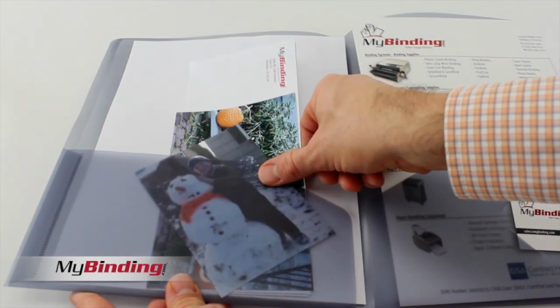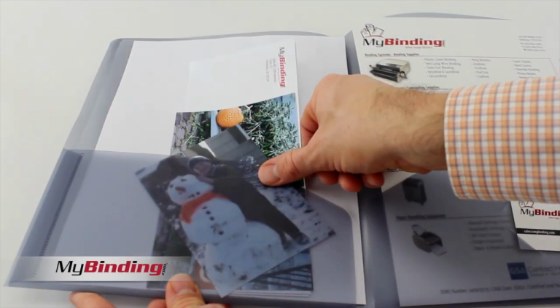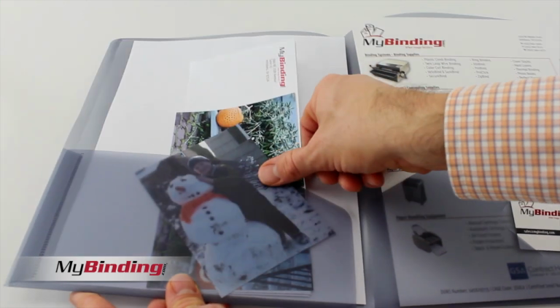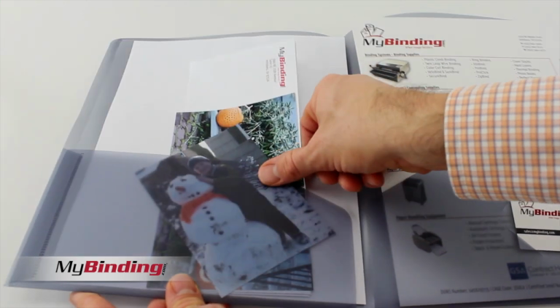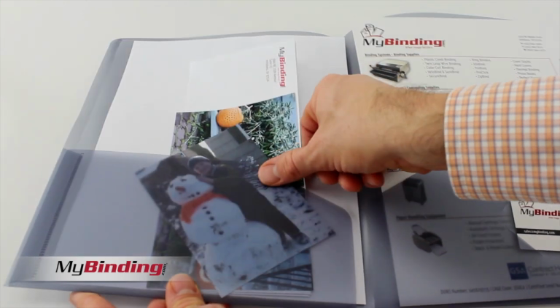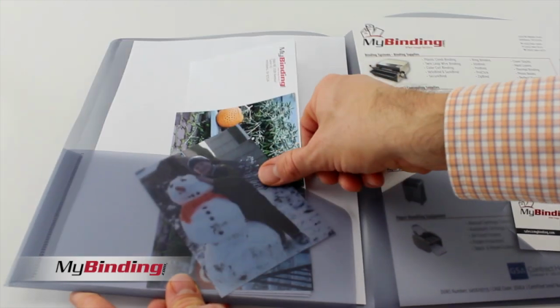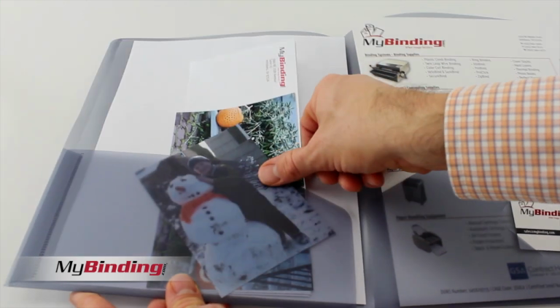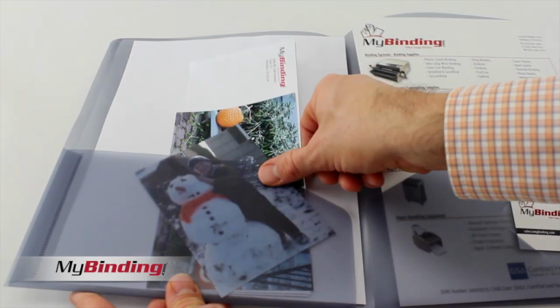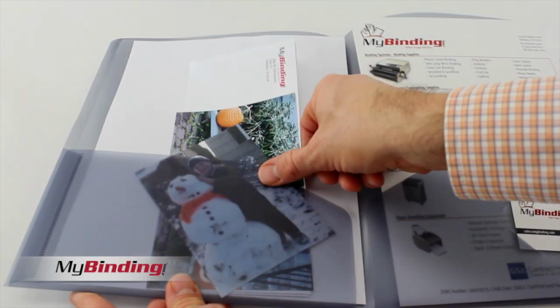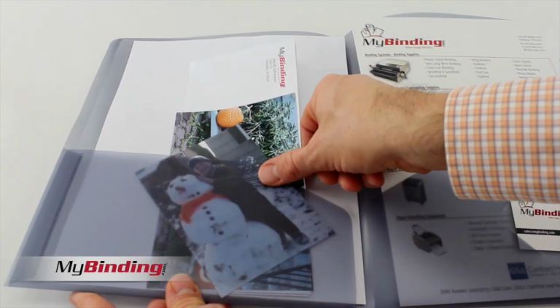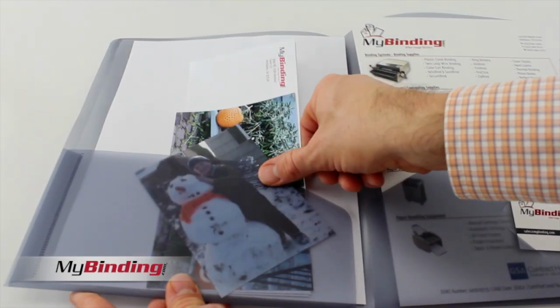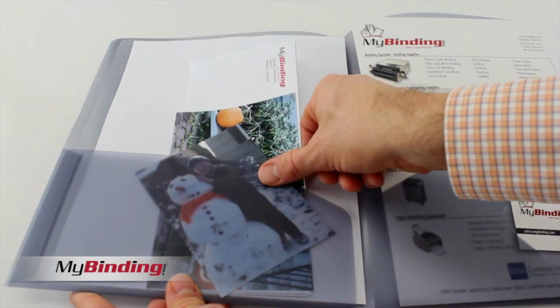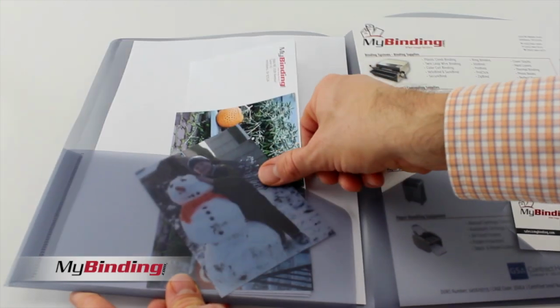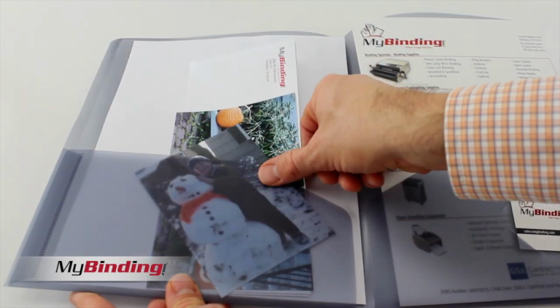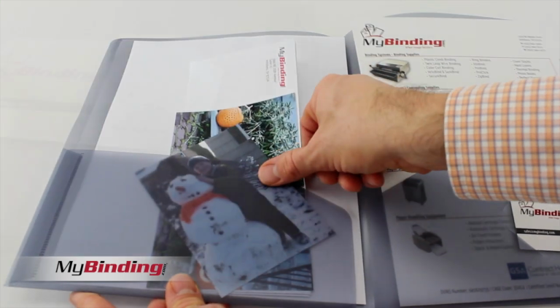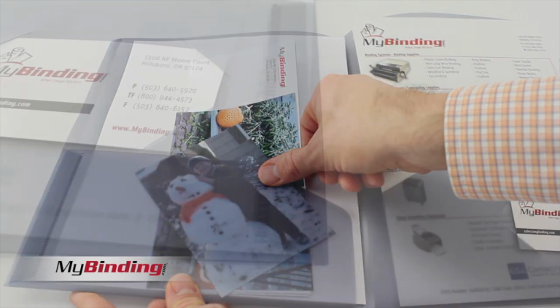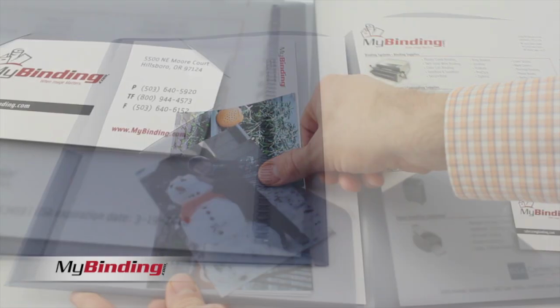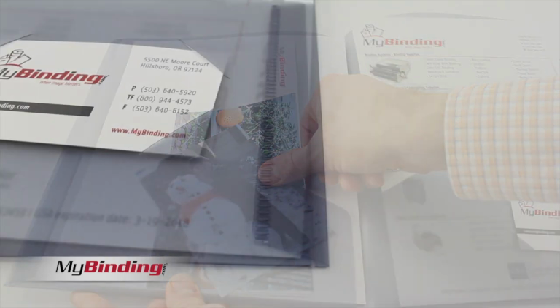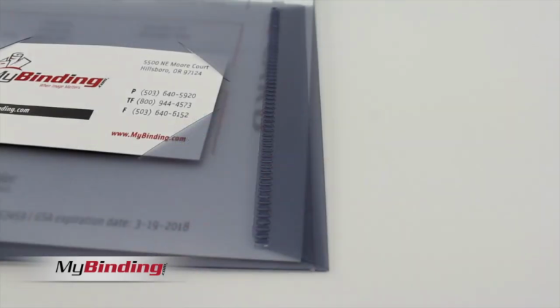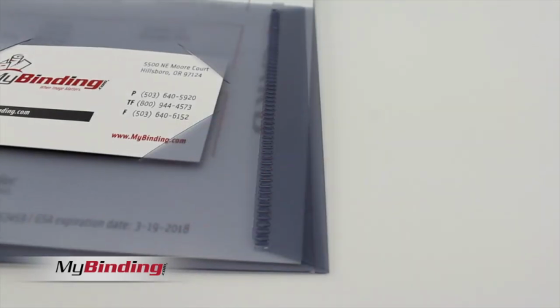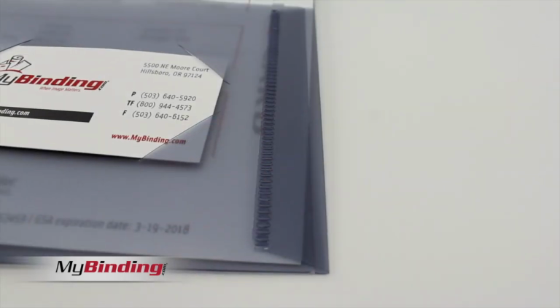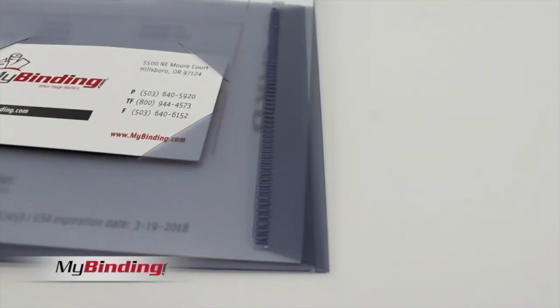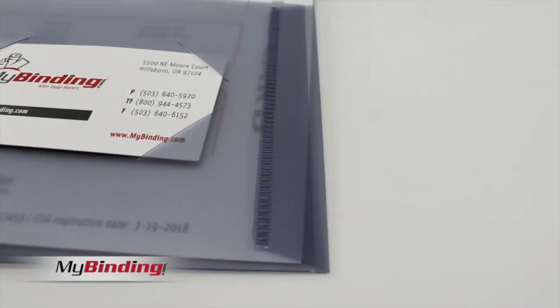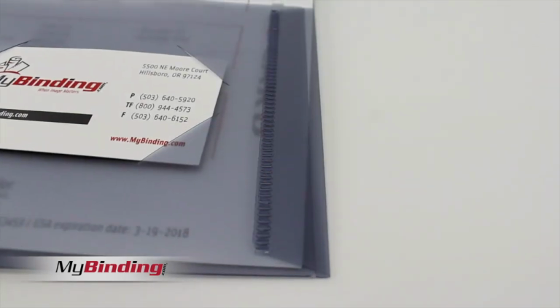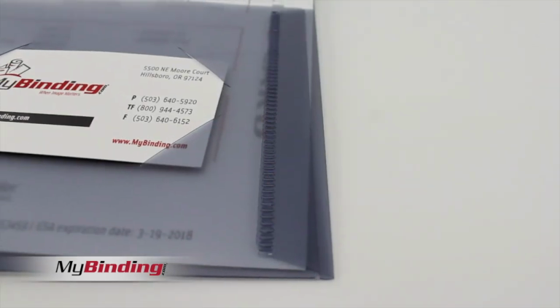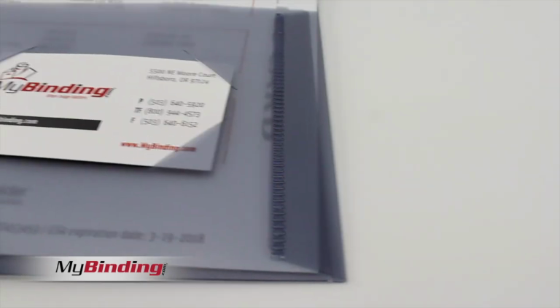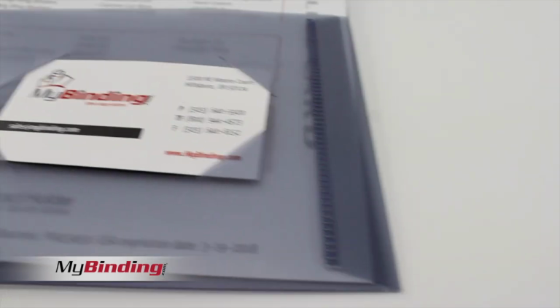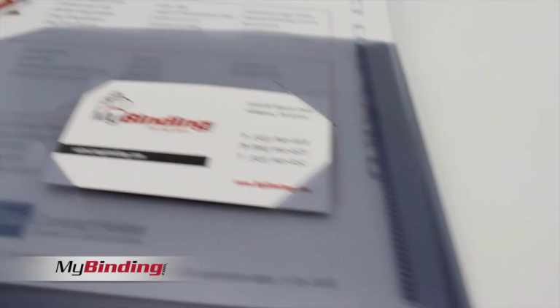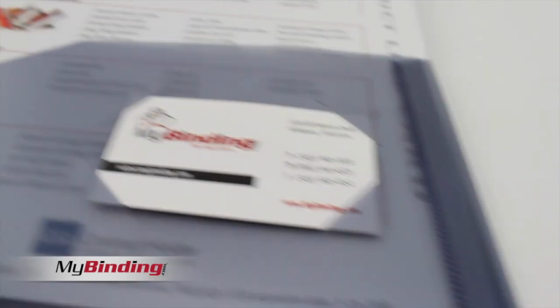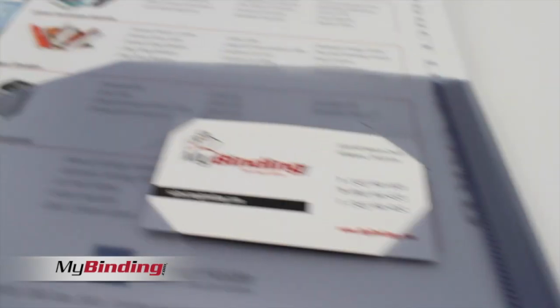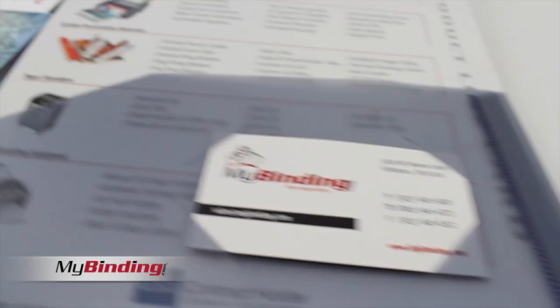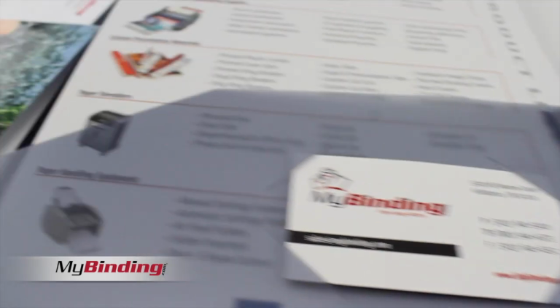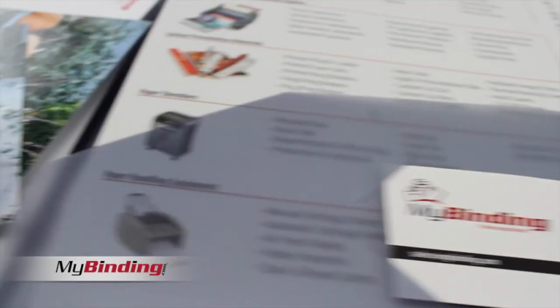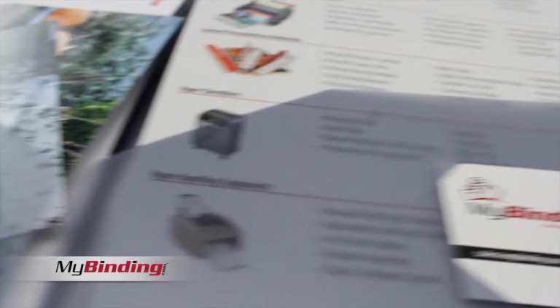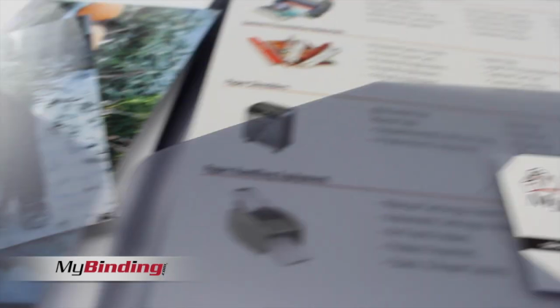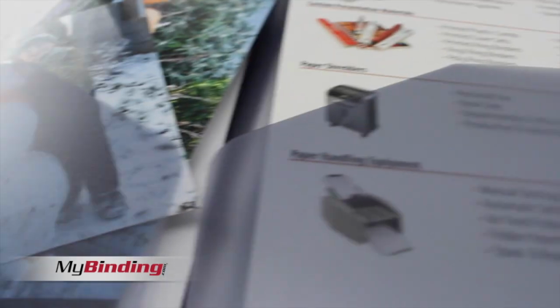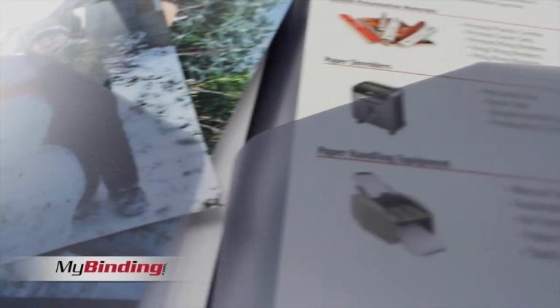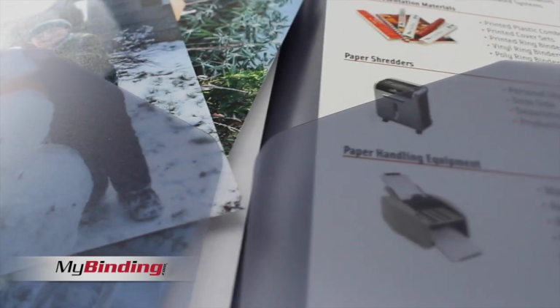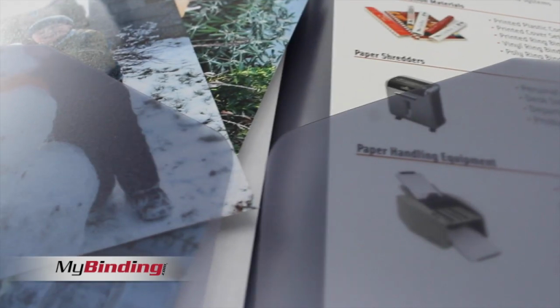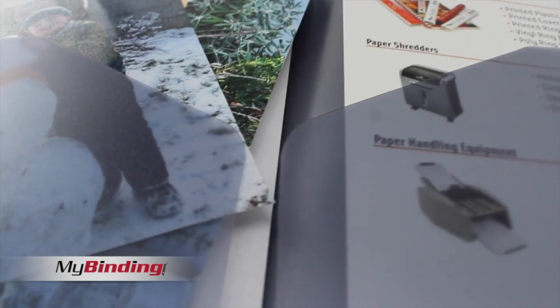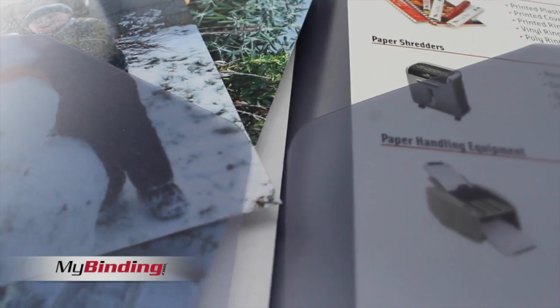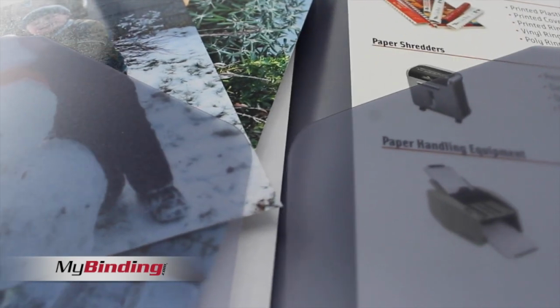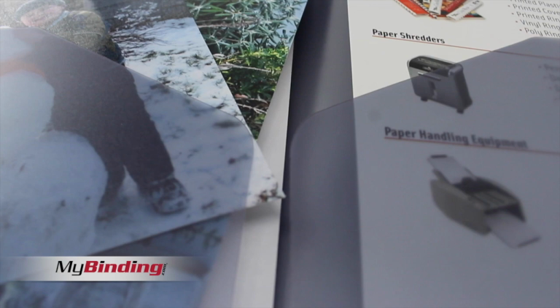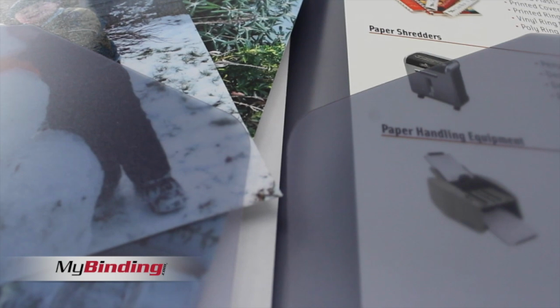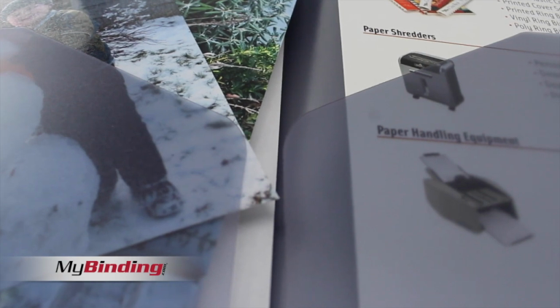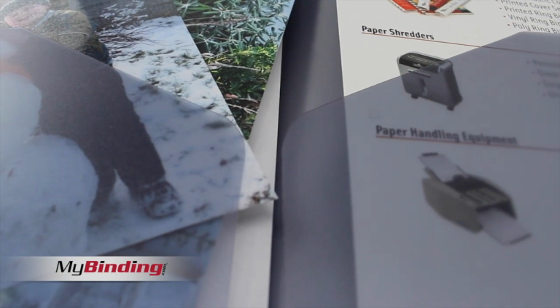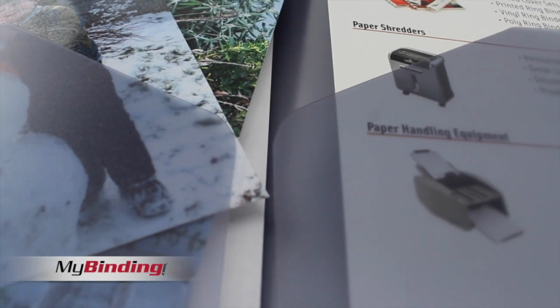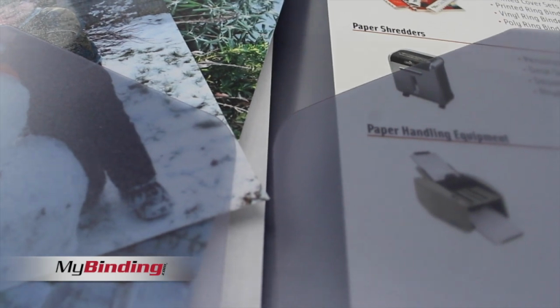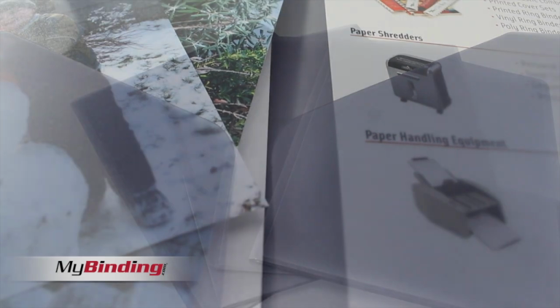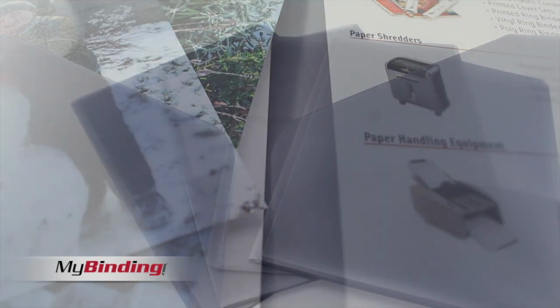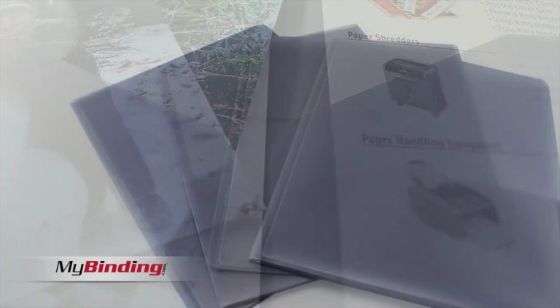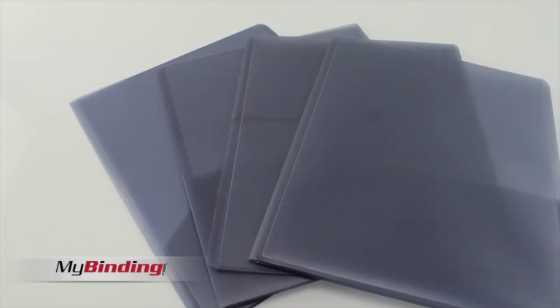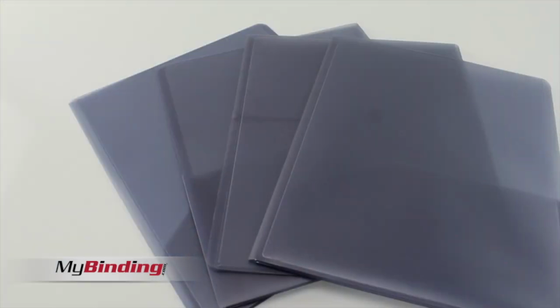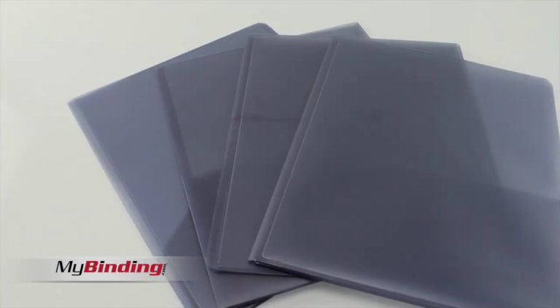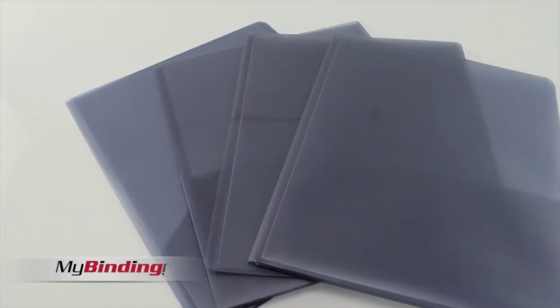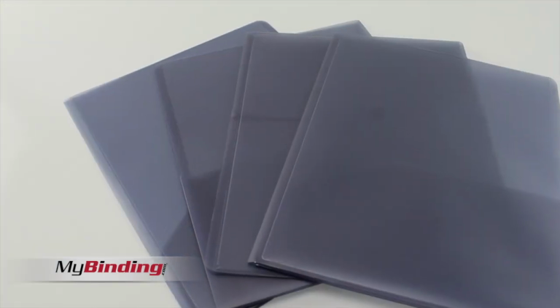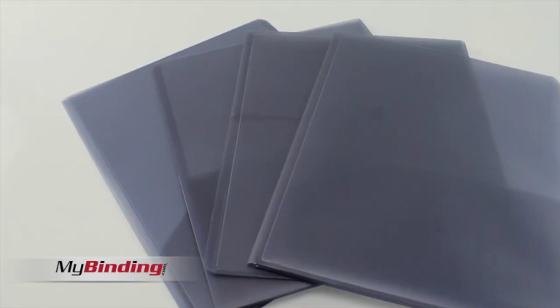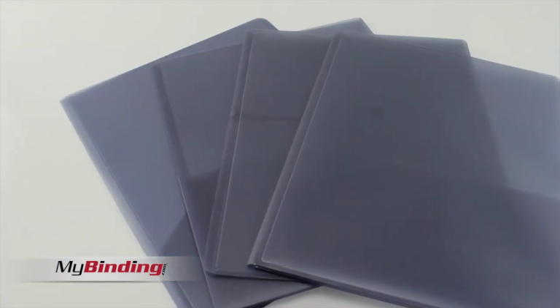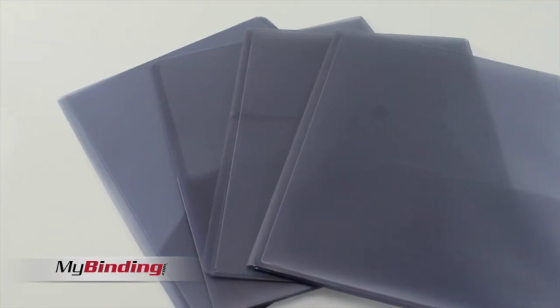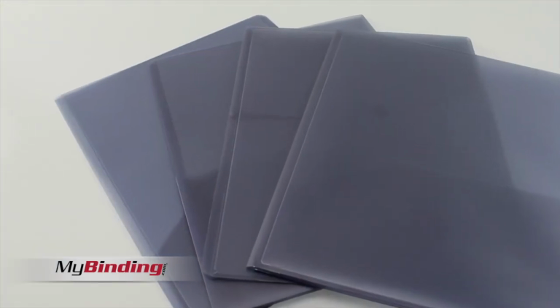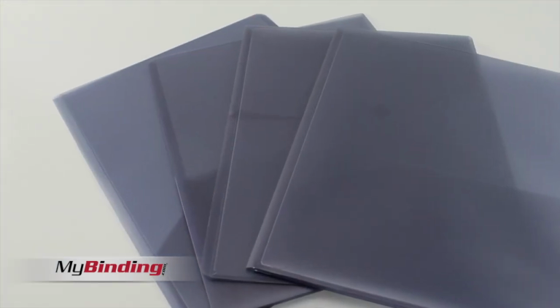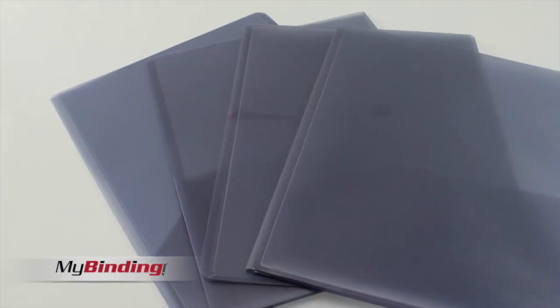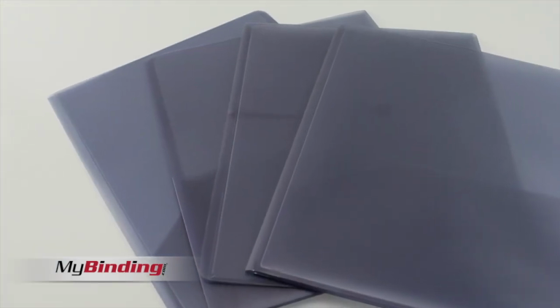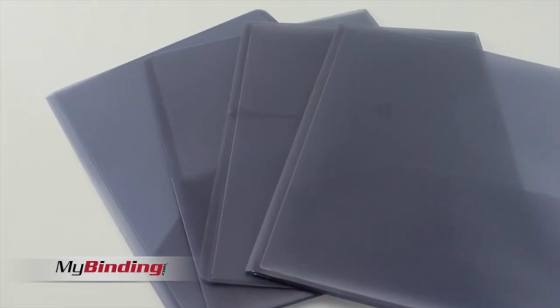The material itself is archival quality so it's photo safe. Durable and made with excellent quality, this is just a great two pocket folder.